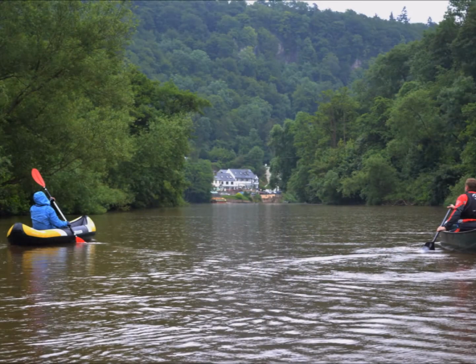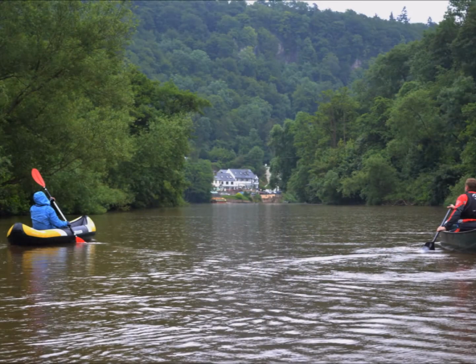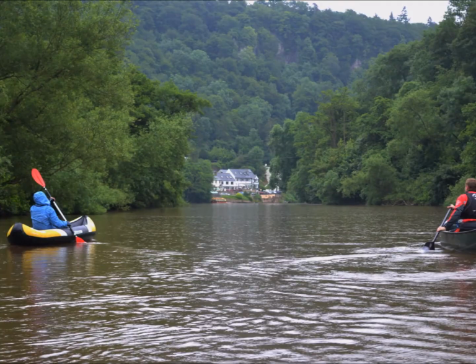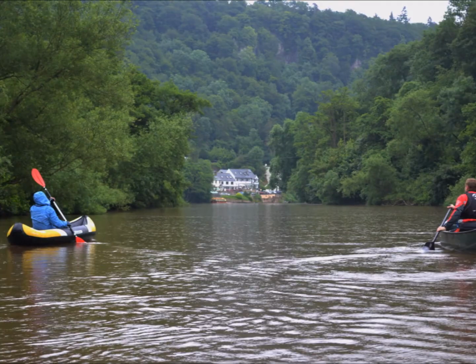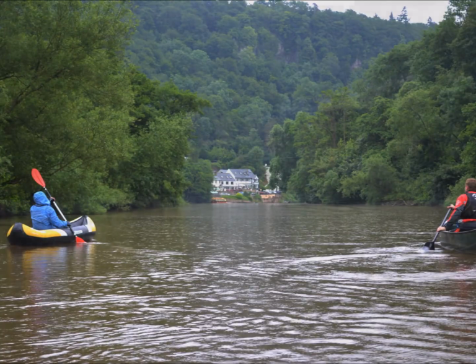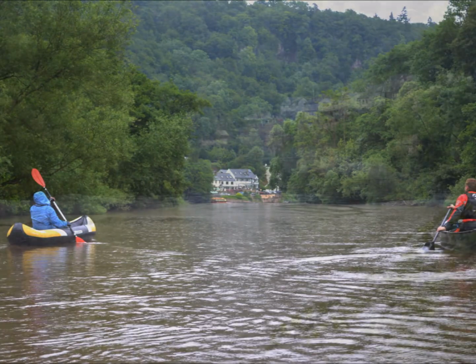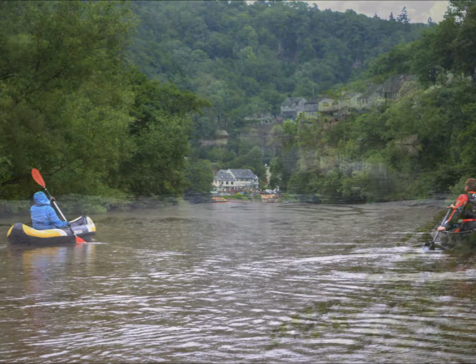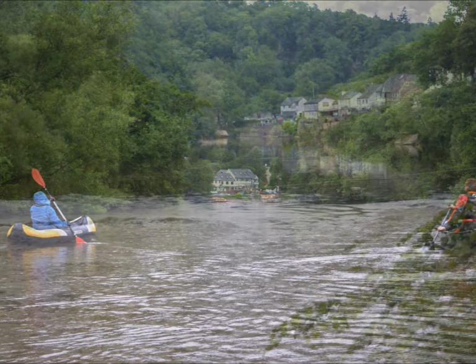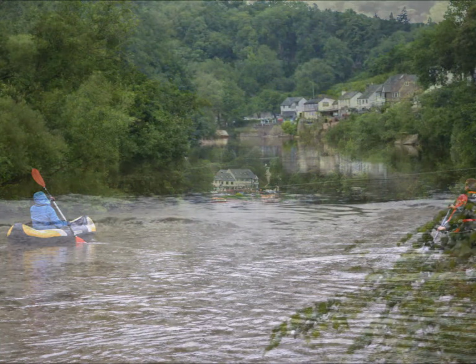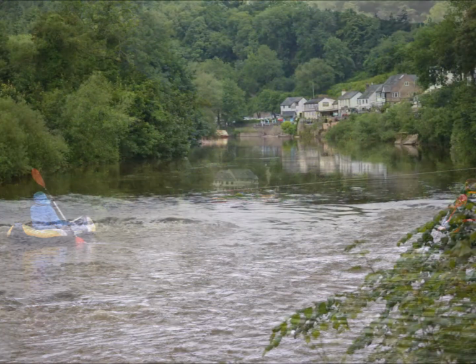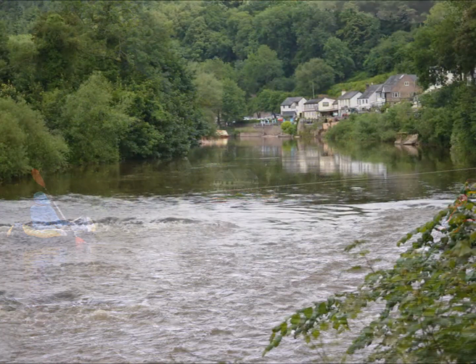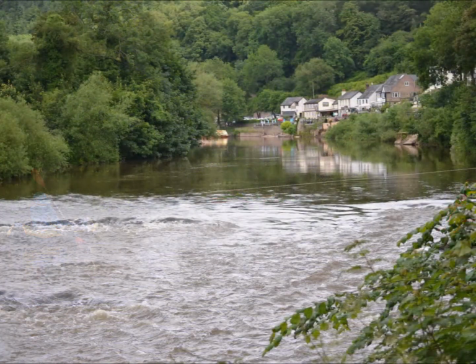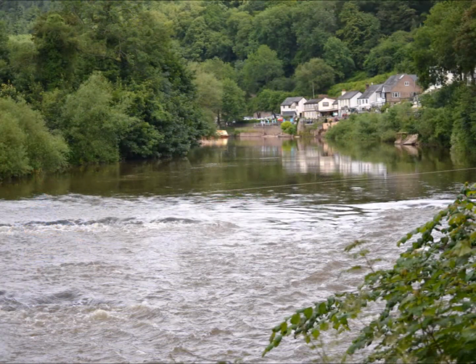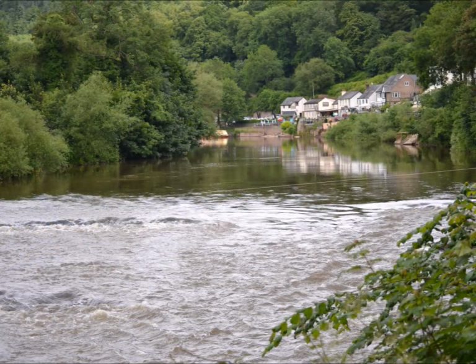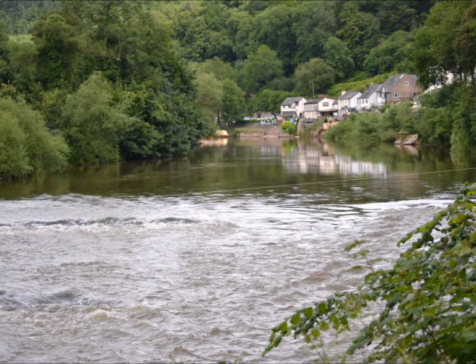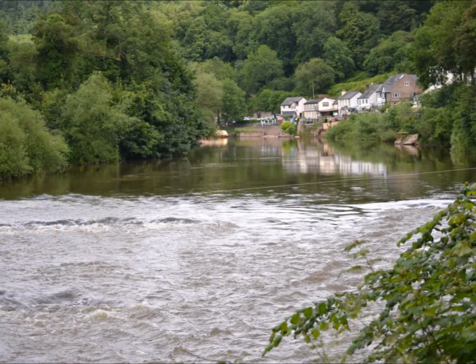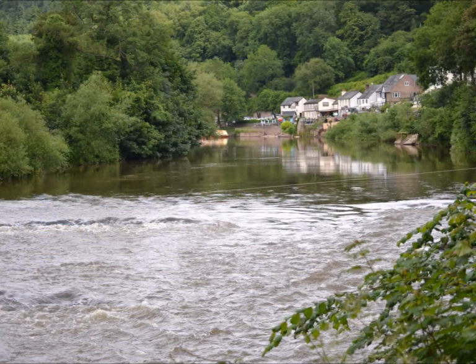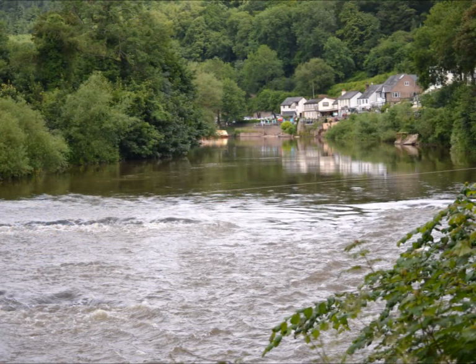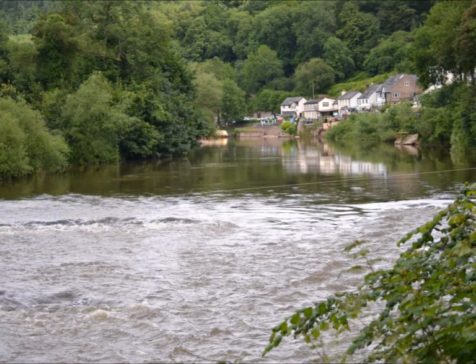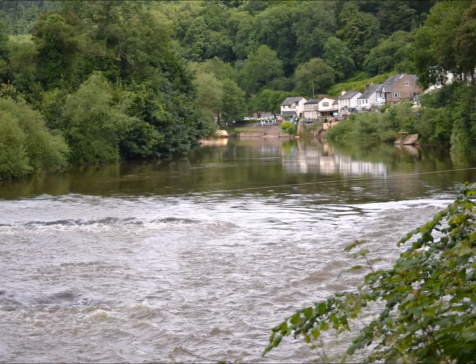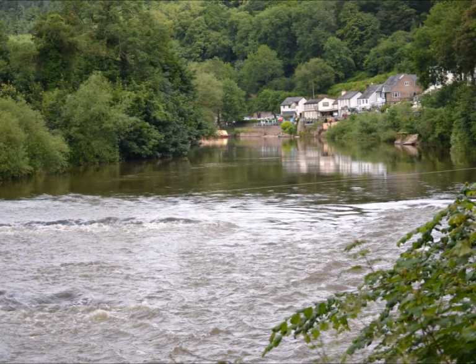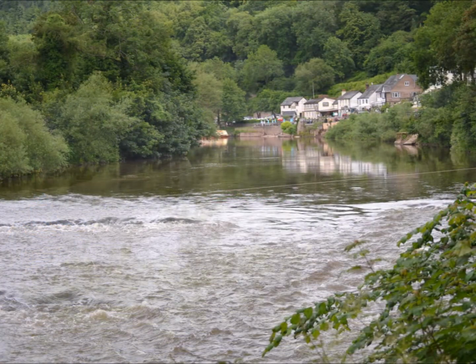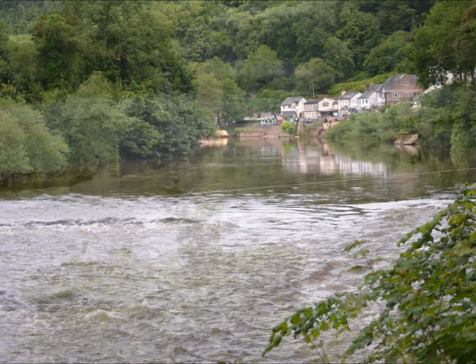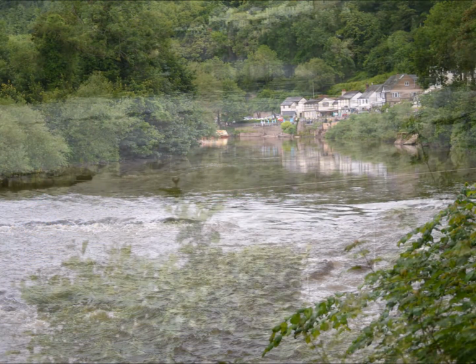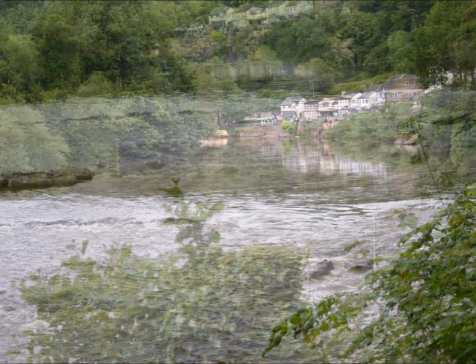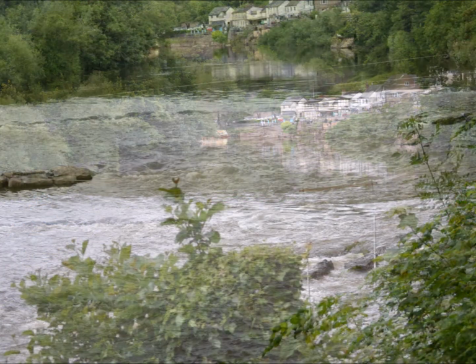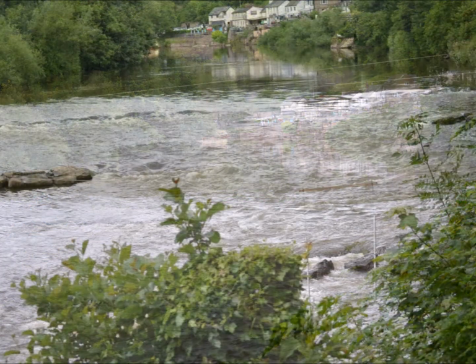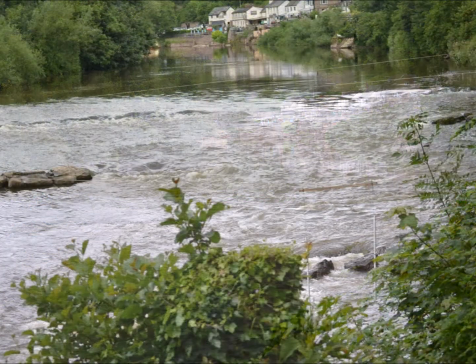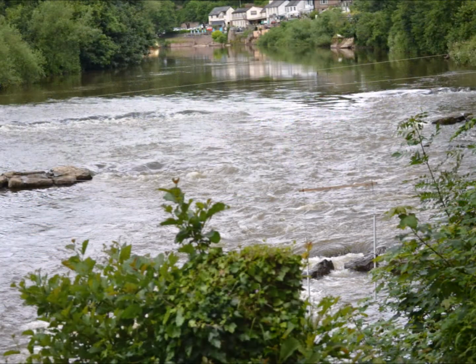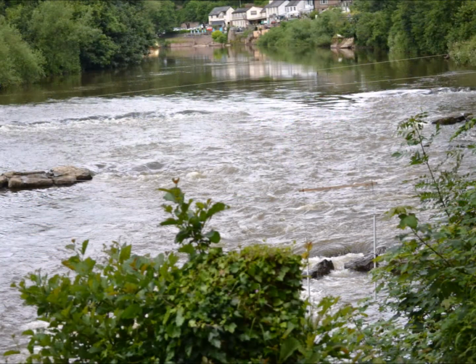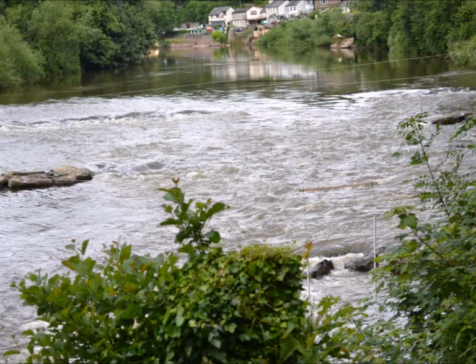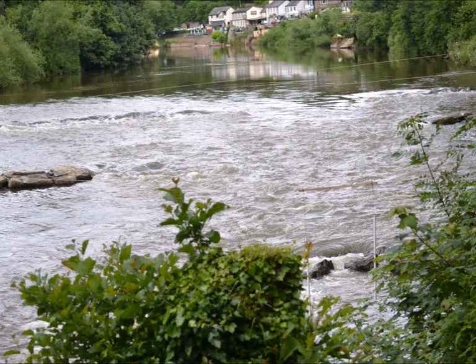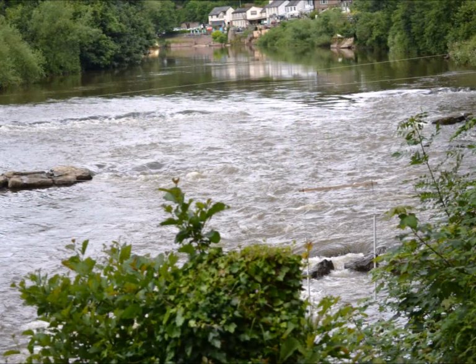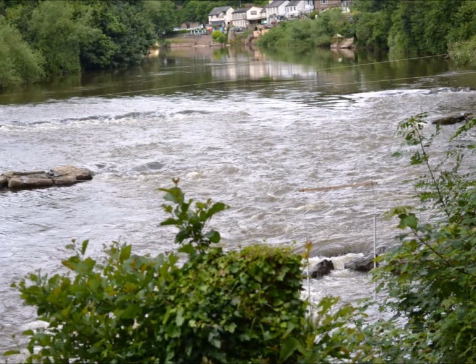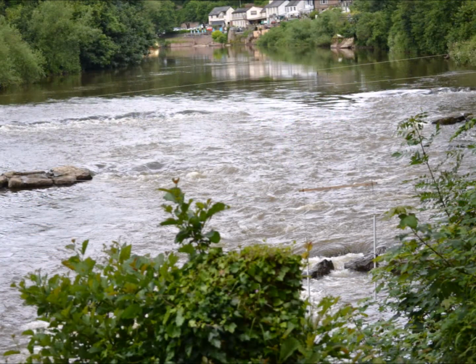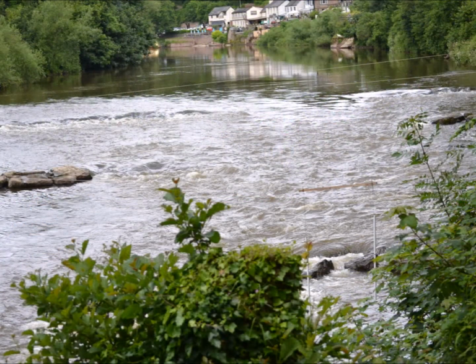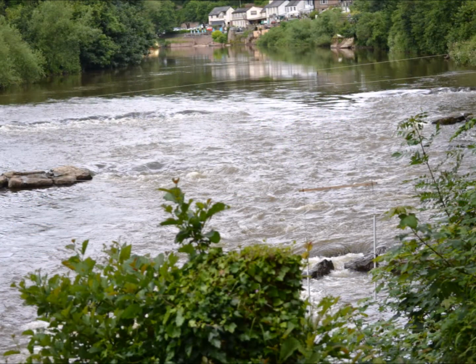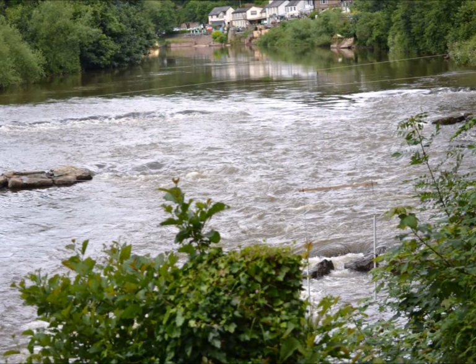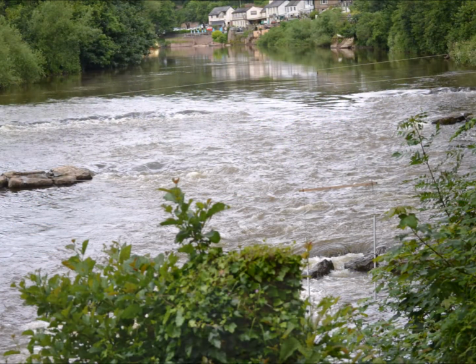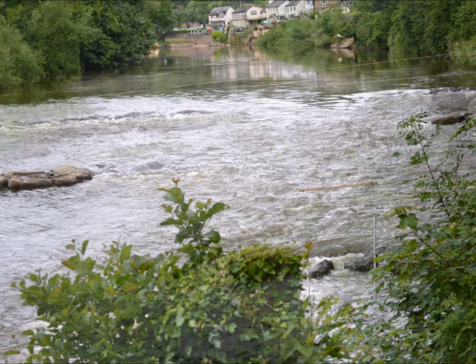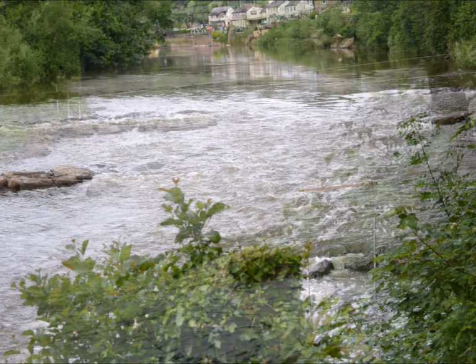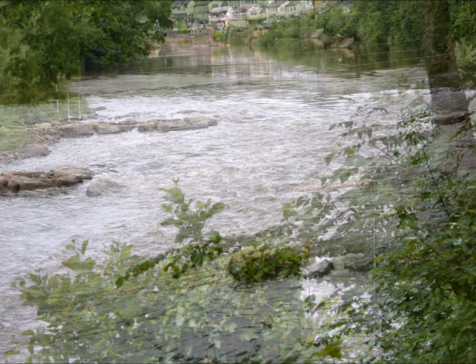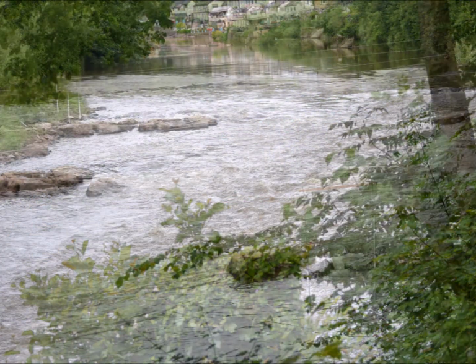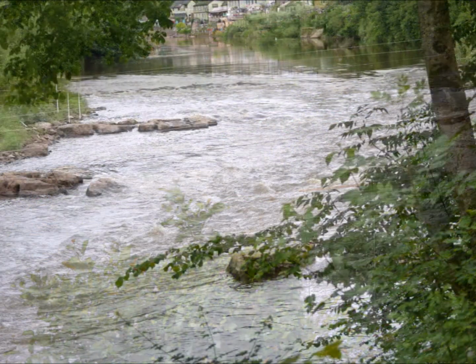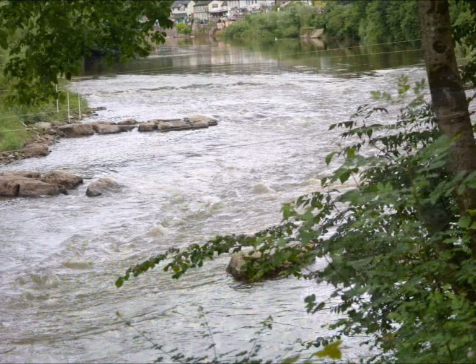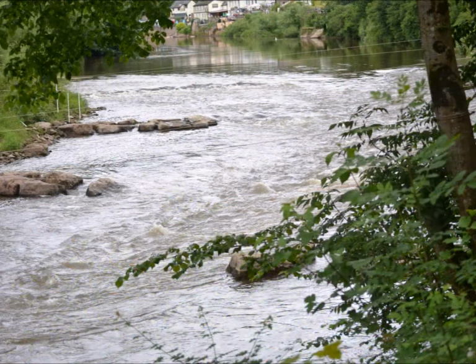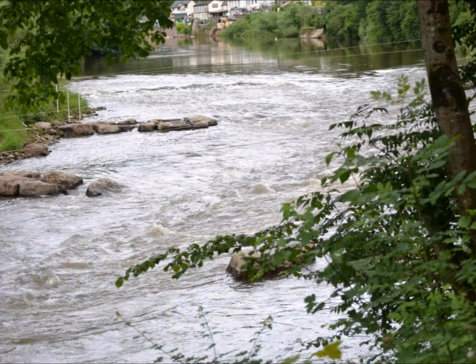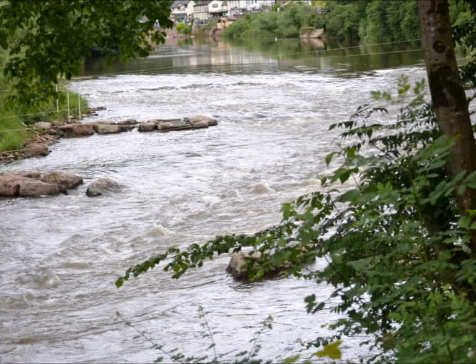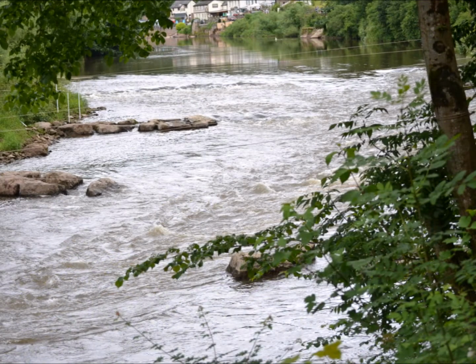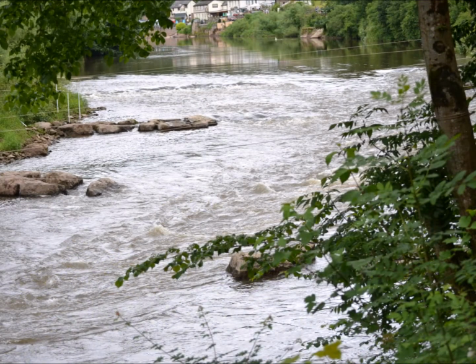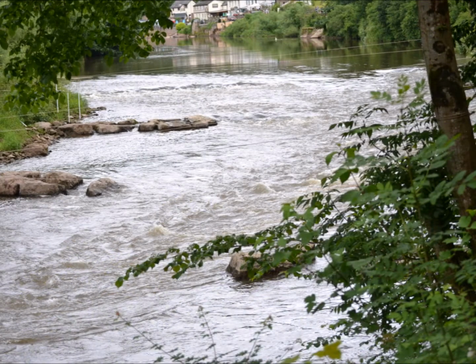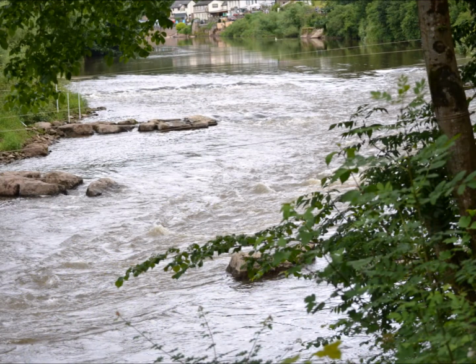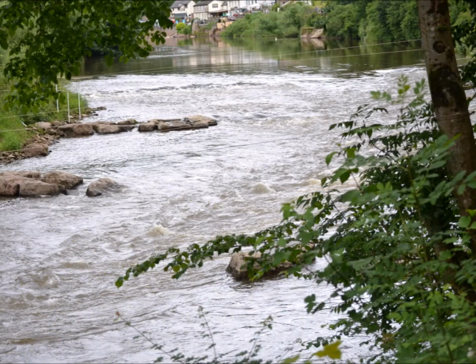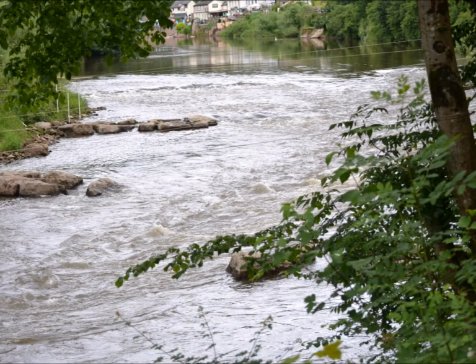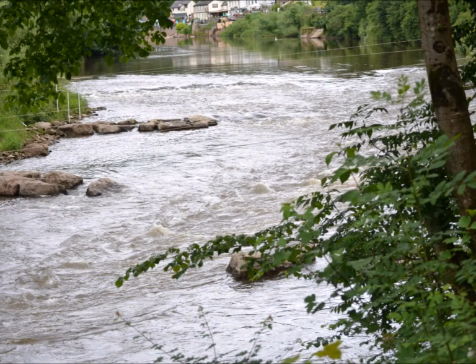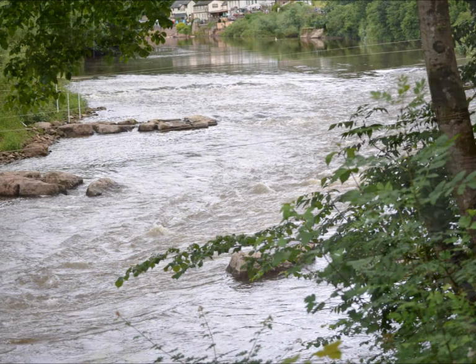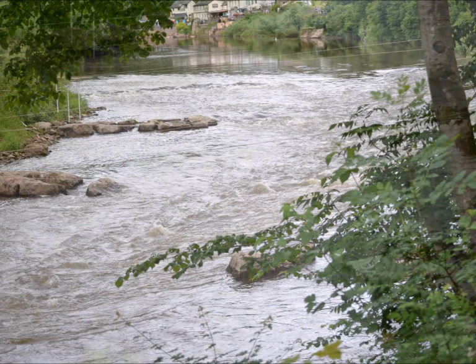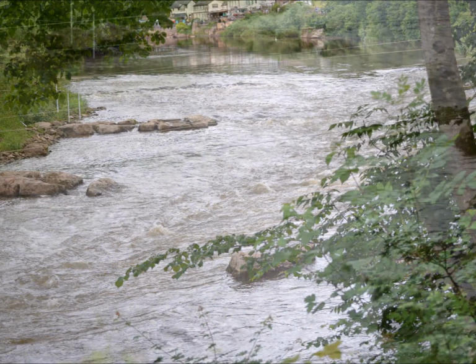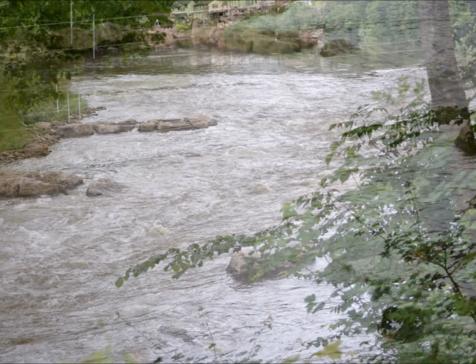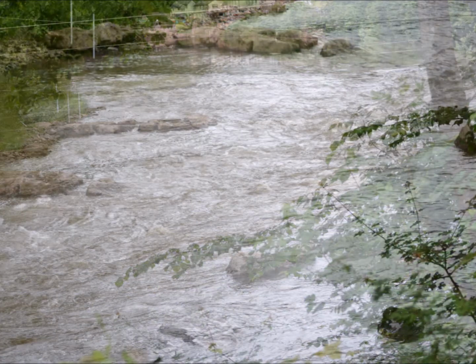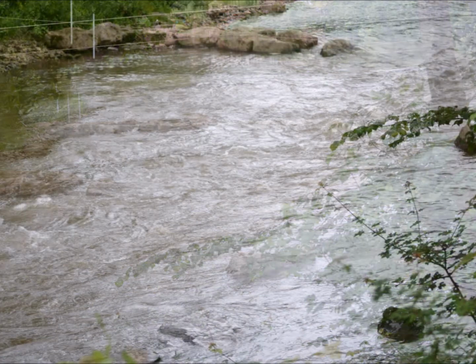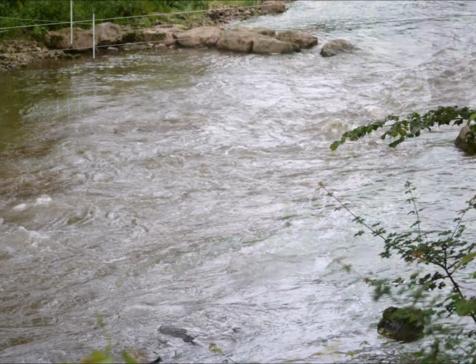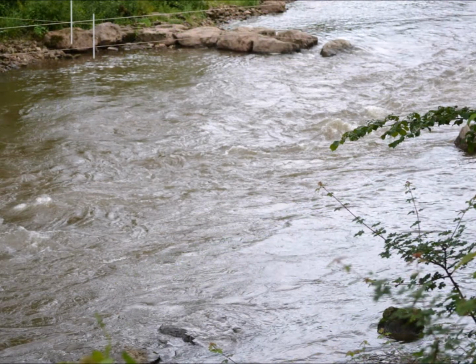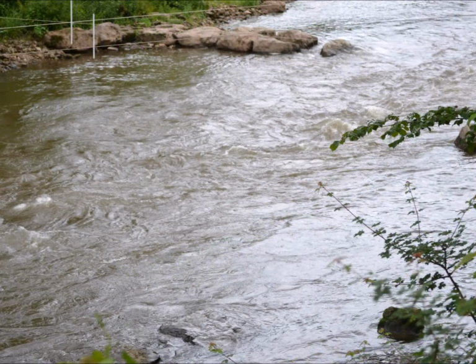Then later that afternoon we arrived at Symonds Yat East, with the rapids that were ready for us the next morning.